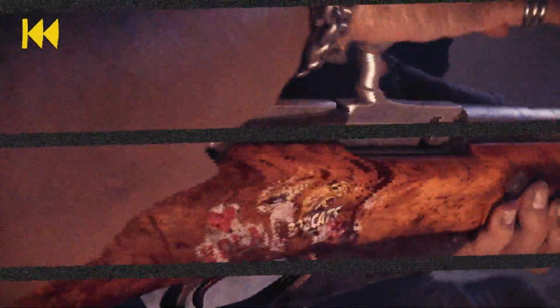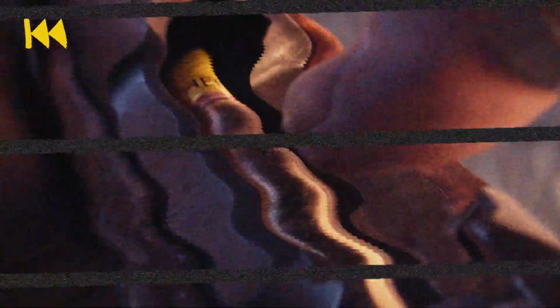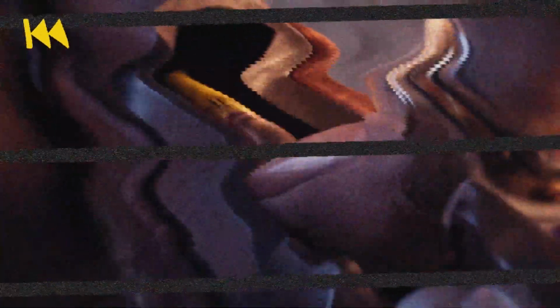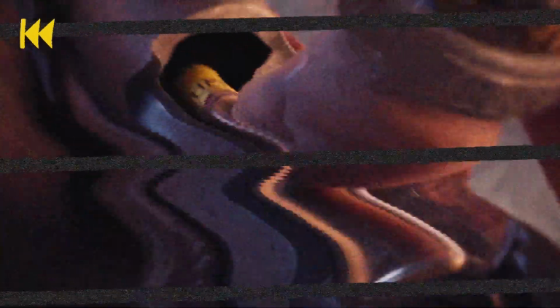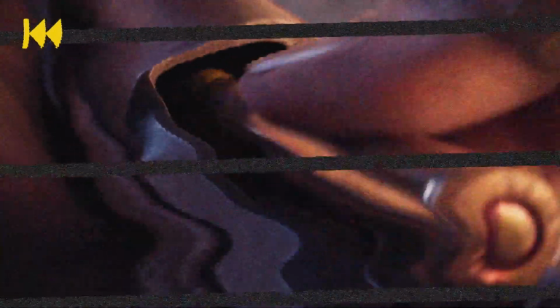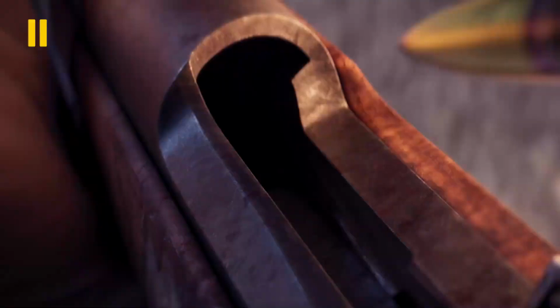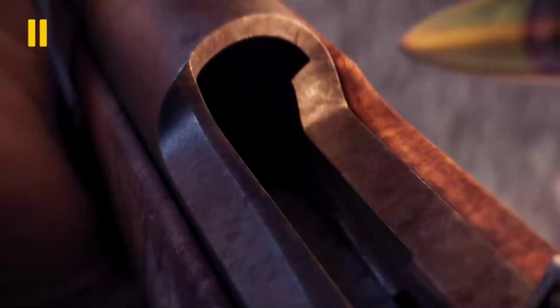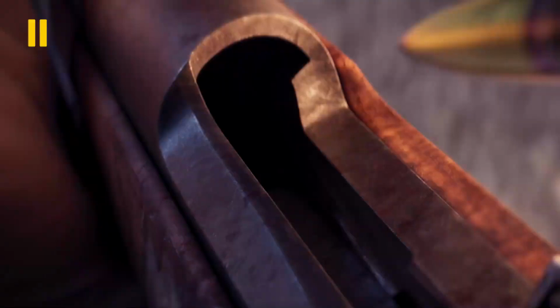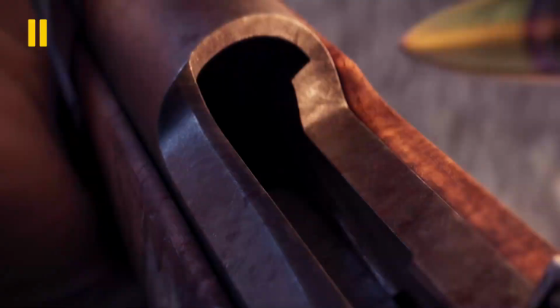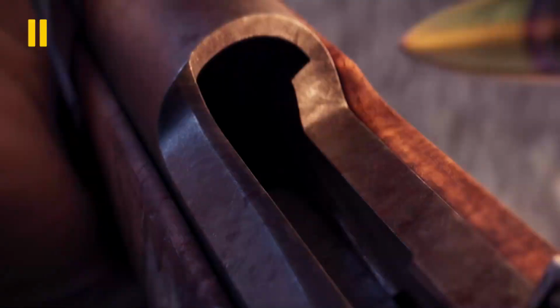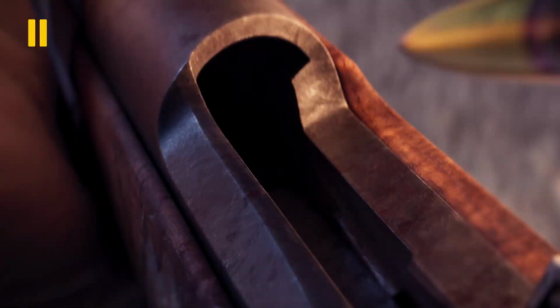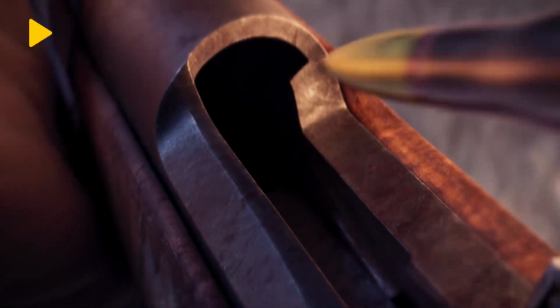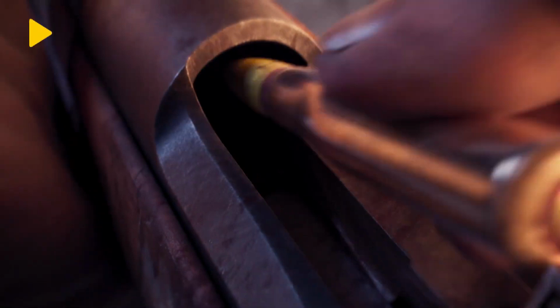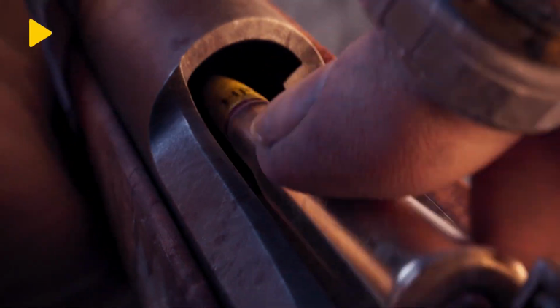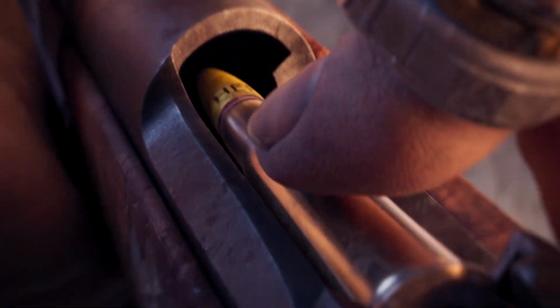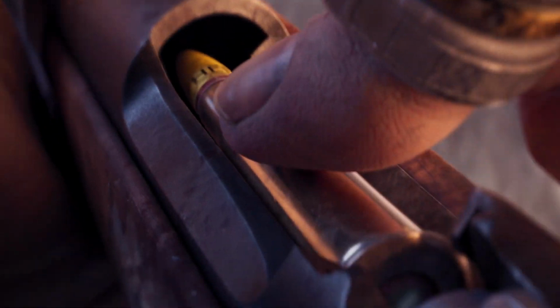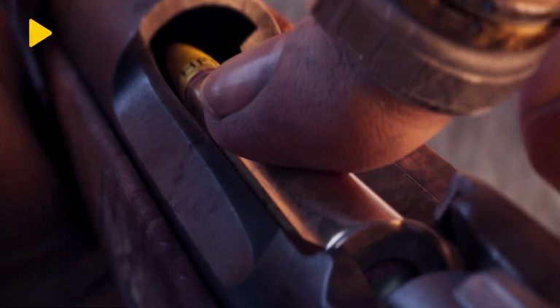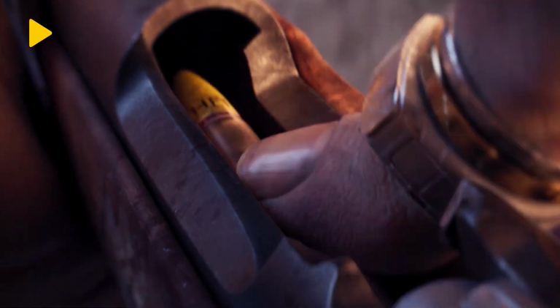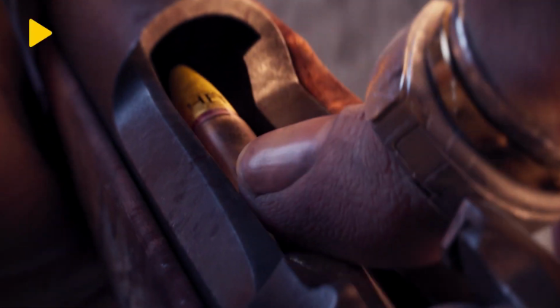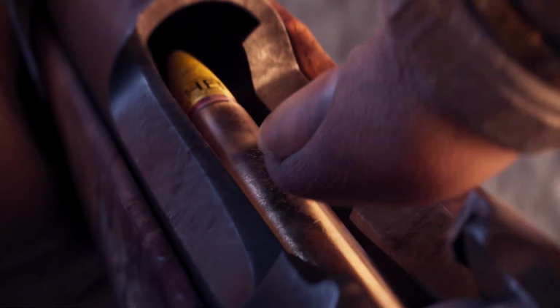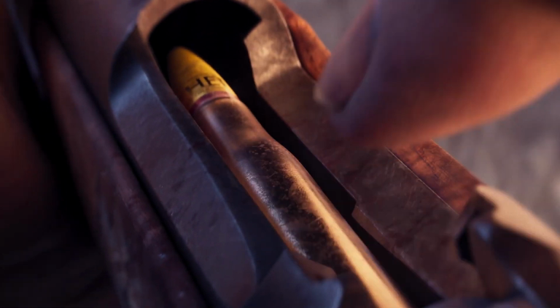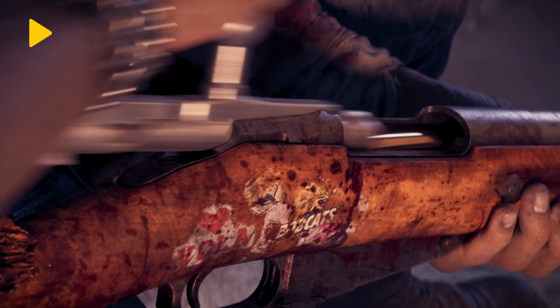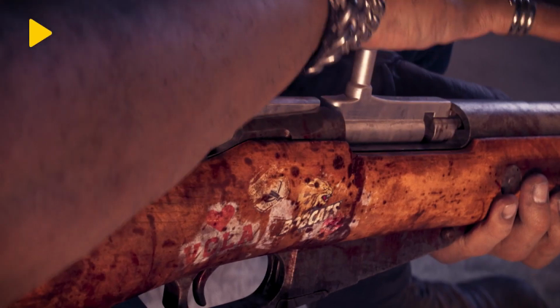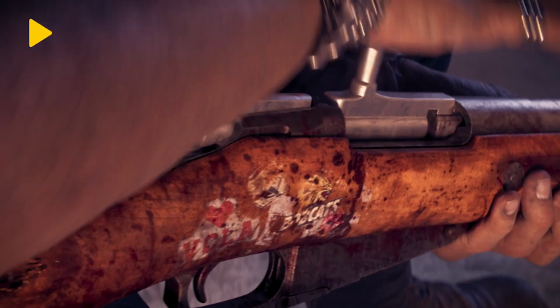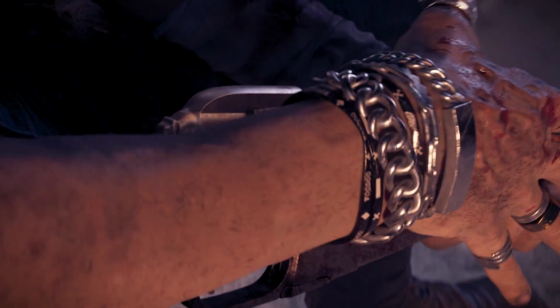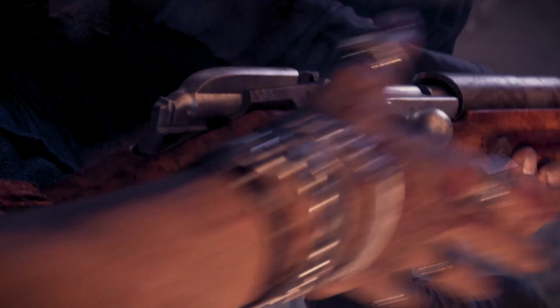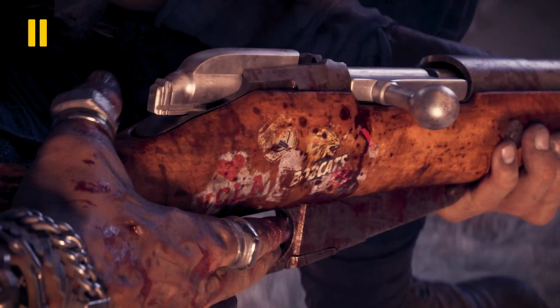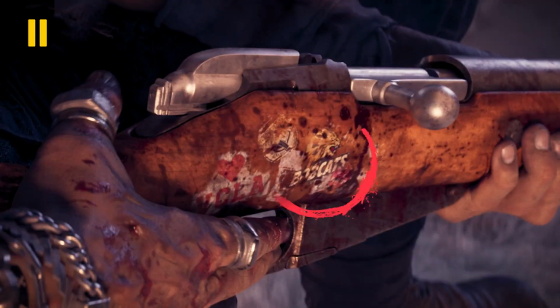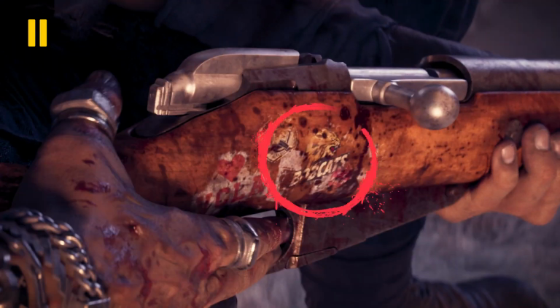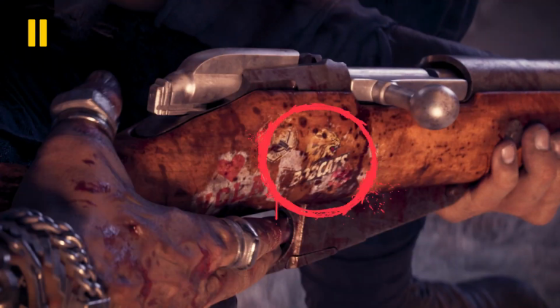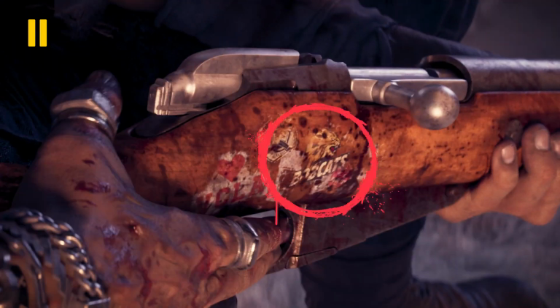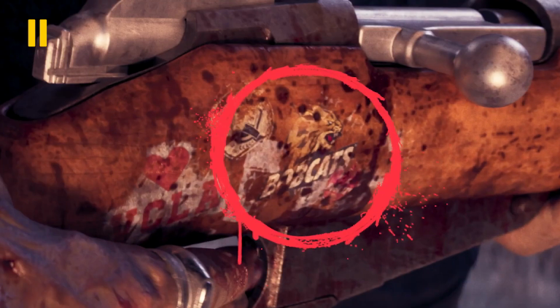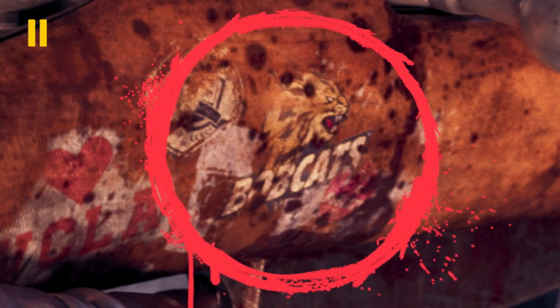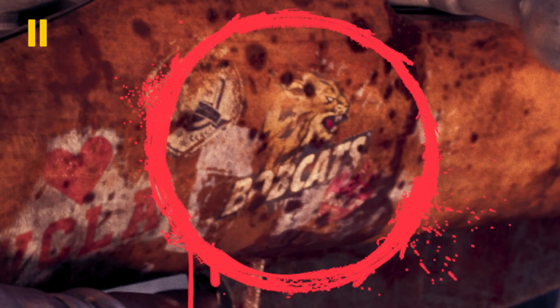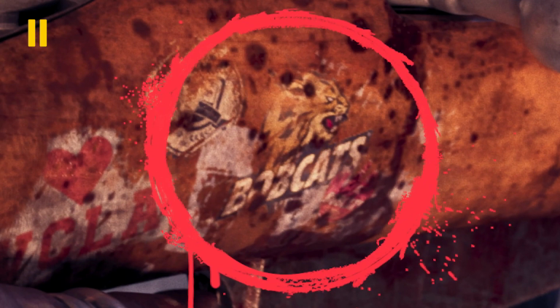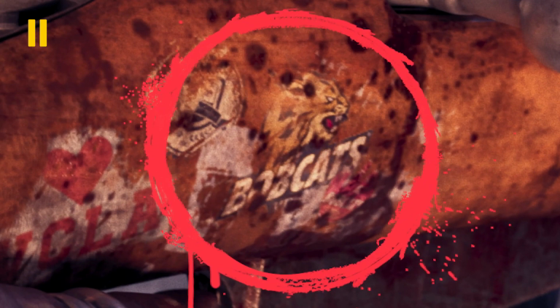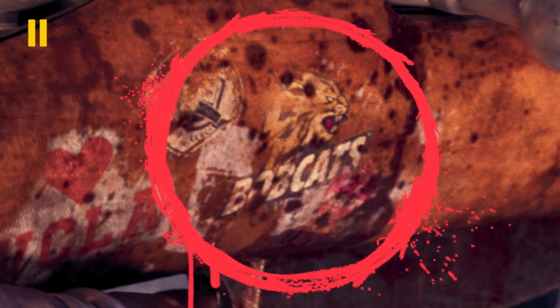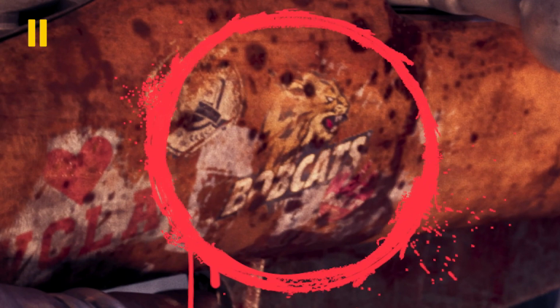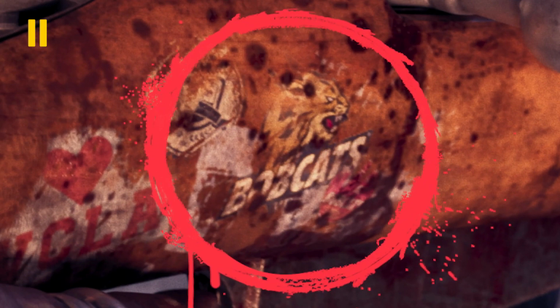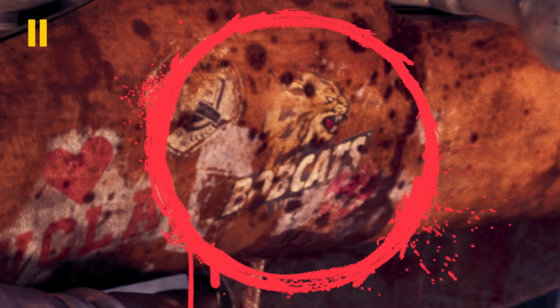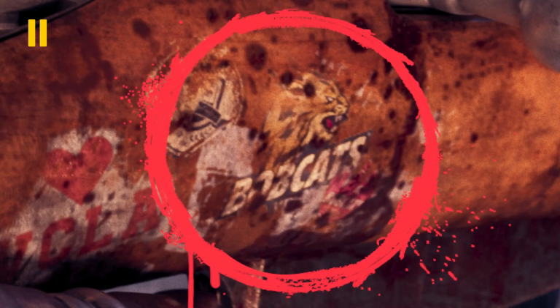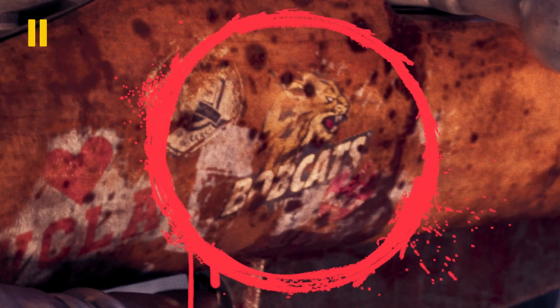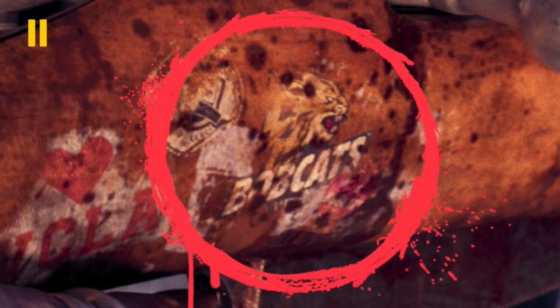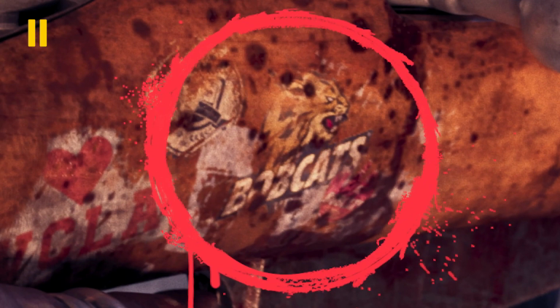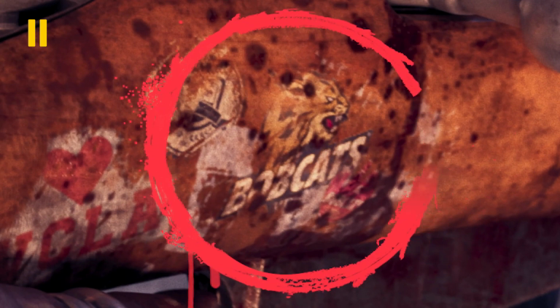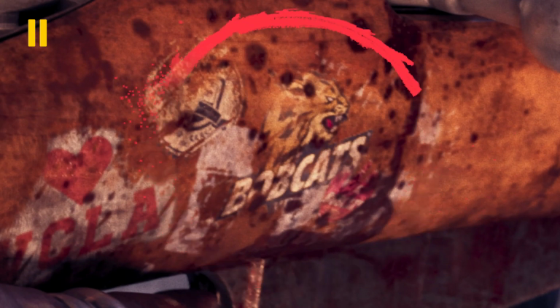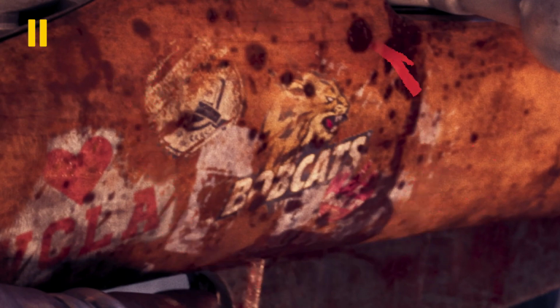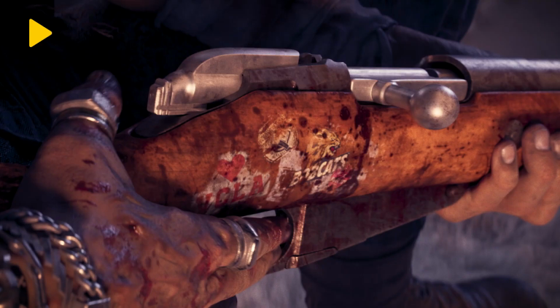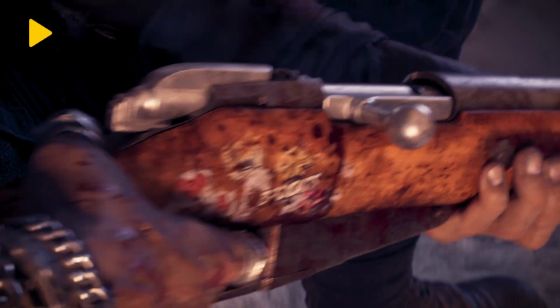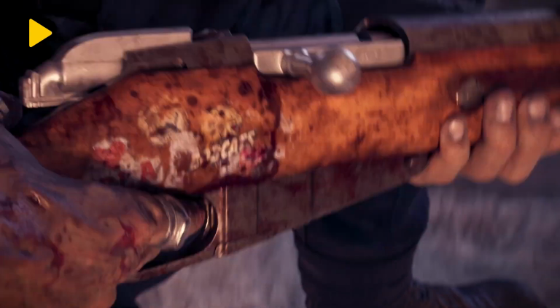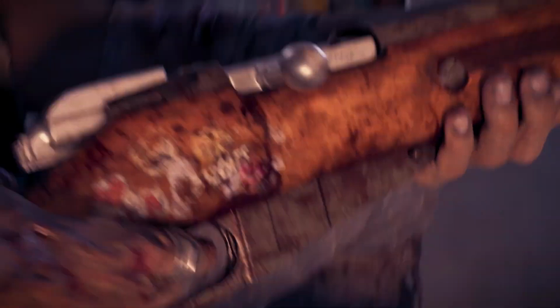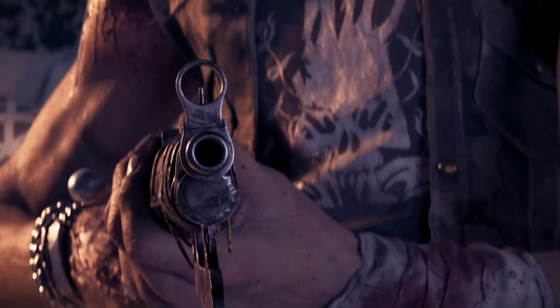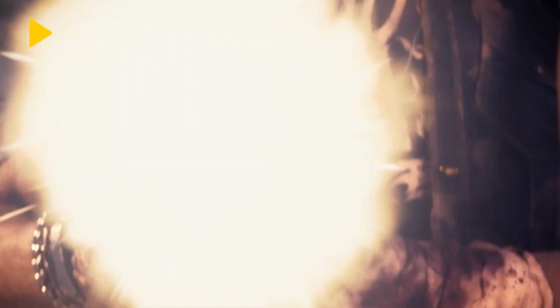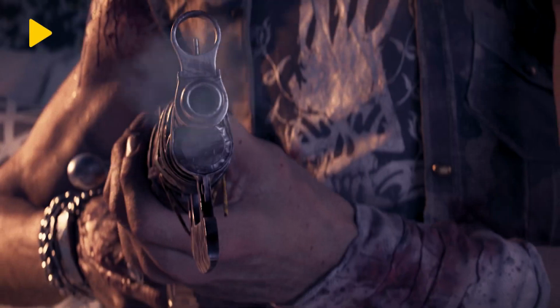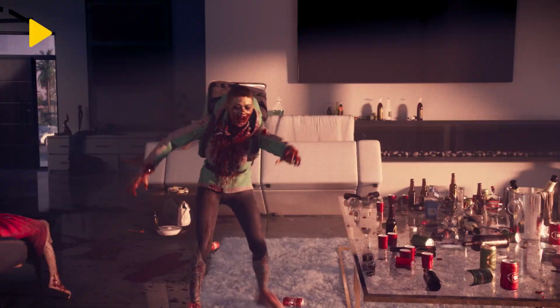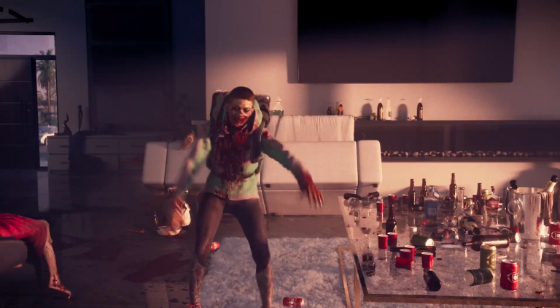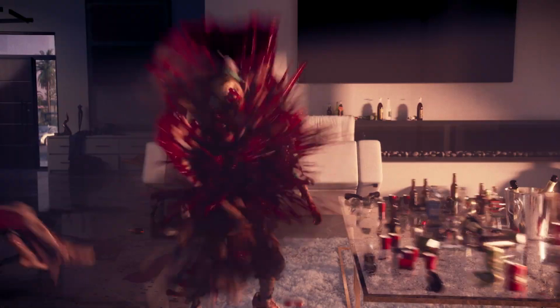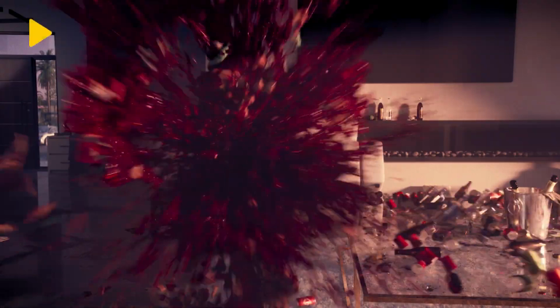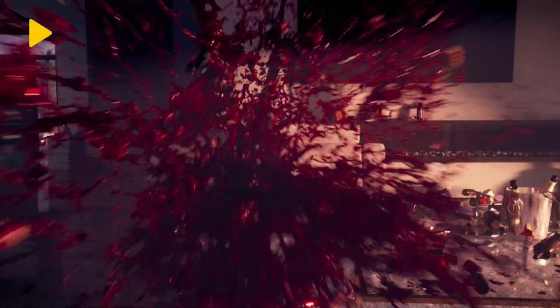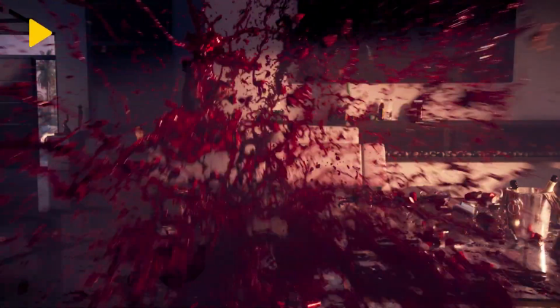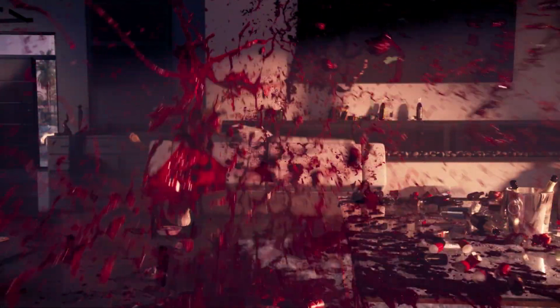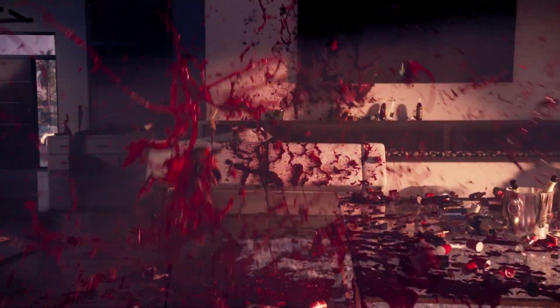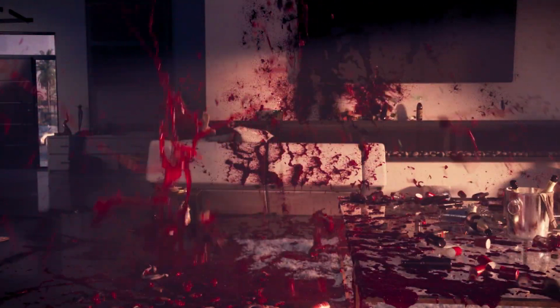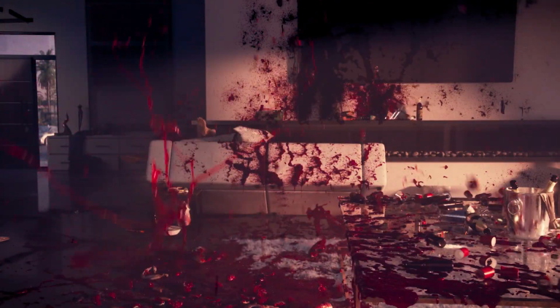Jacob is just hanging onto the past in his pockets. Even his gun has some secrets — it looks like there's a logo for some sort of local sports team called the Bobcats on there. What could it mean? Maybe you'll find out when the game launches.